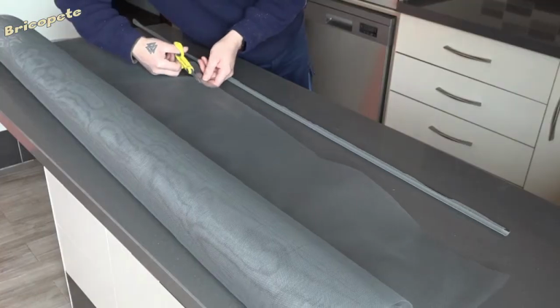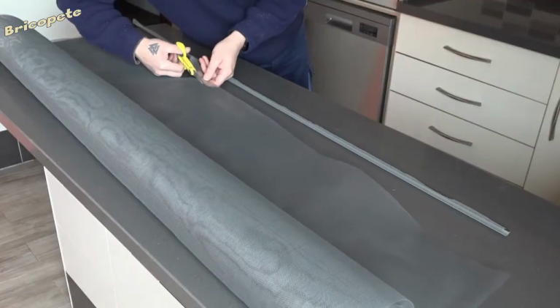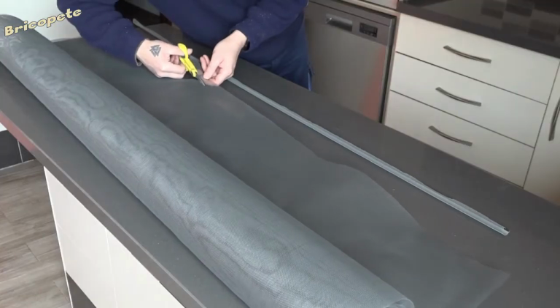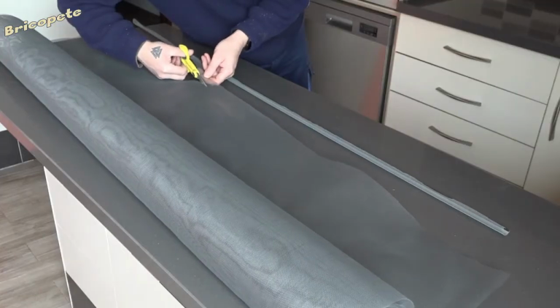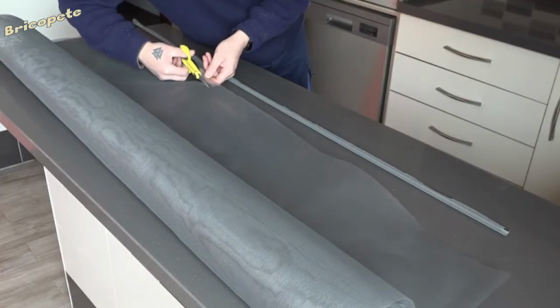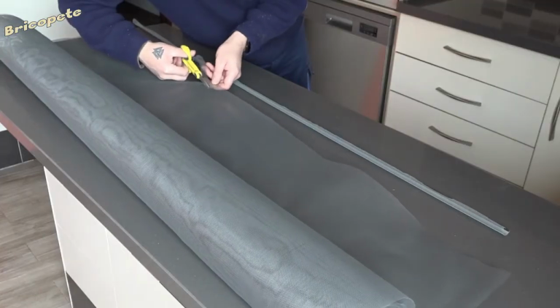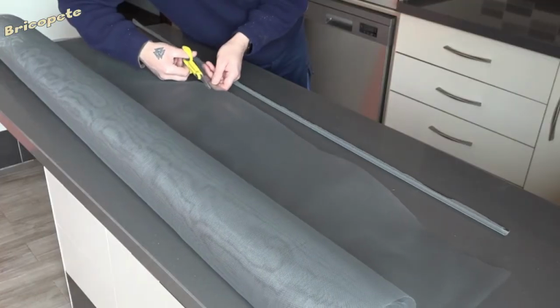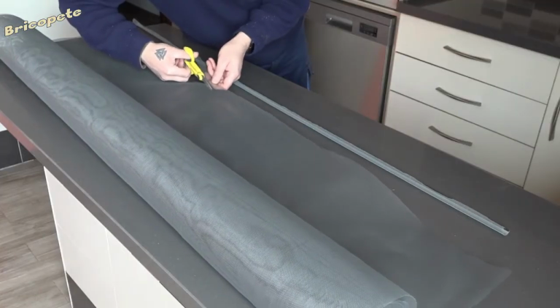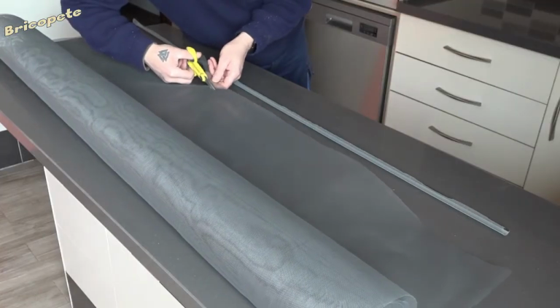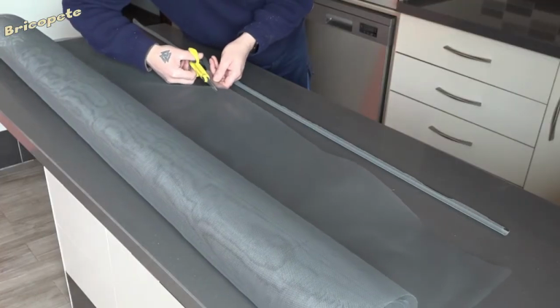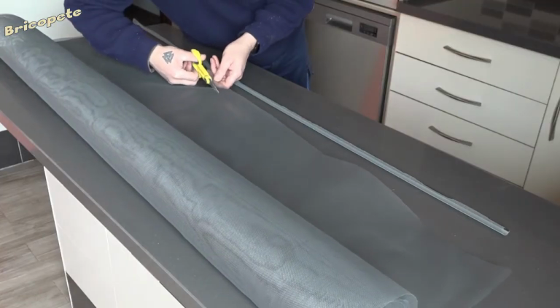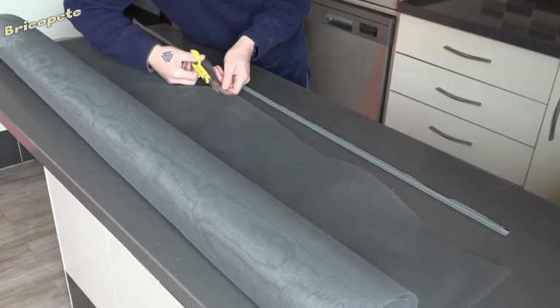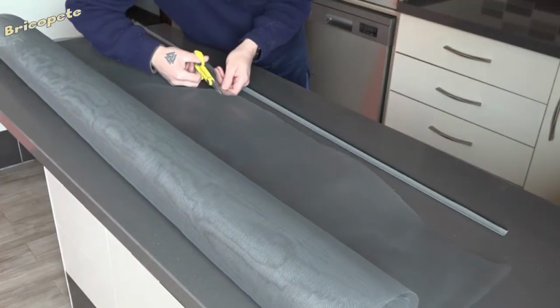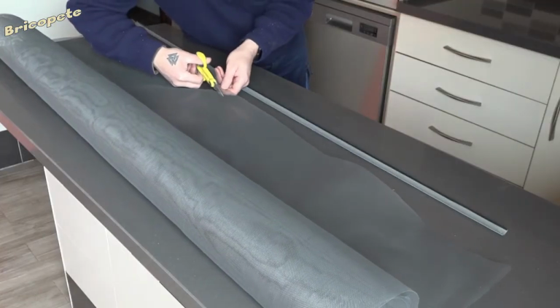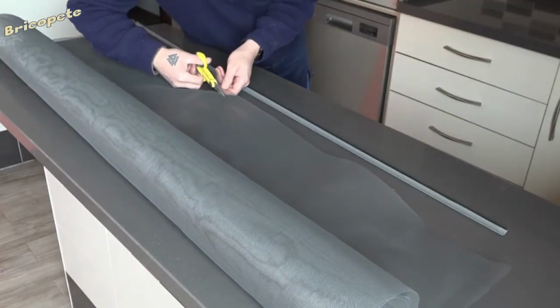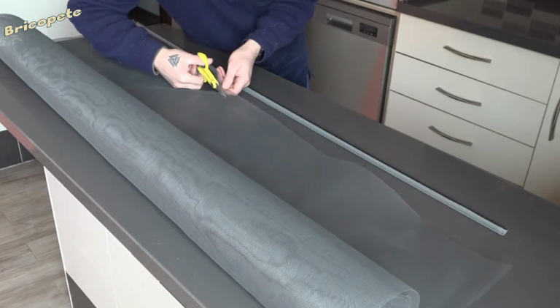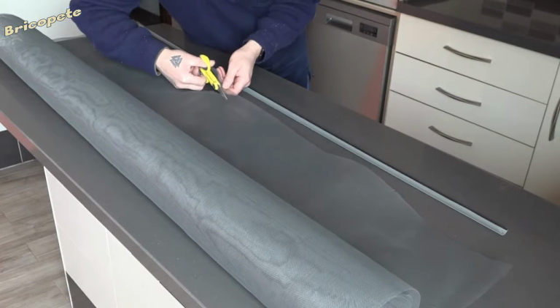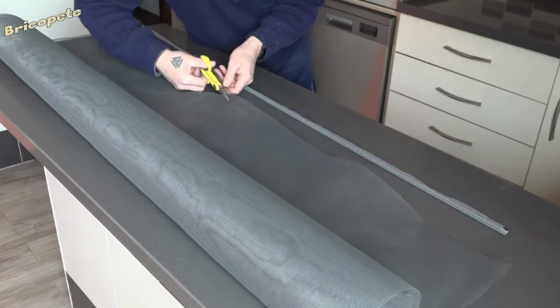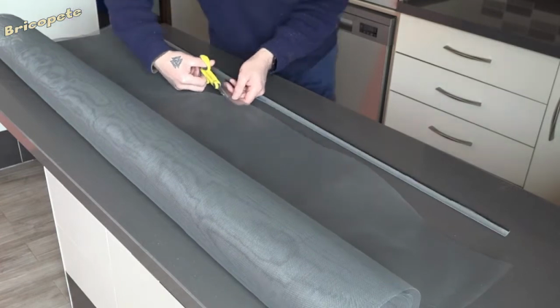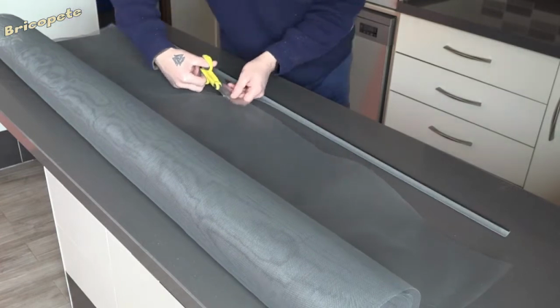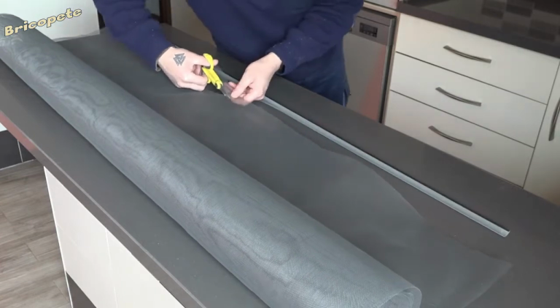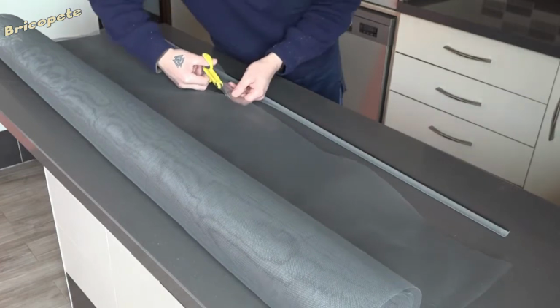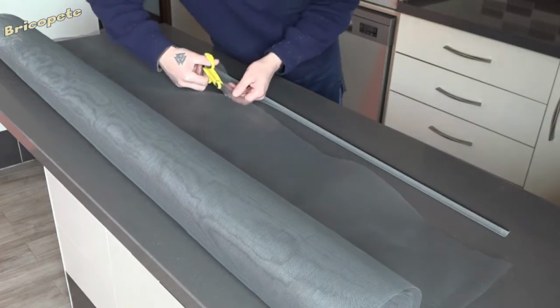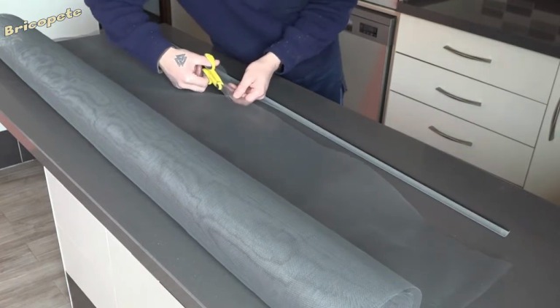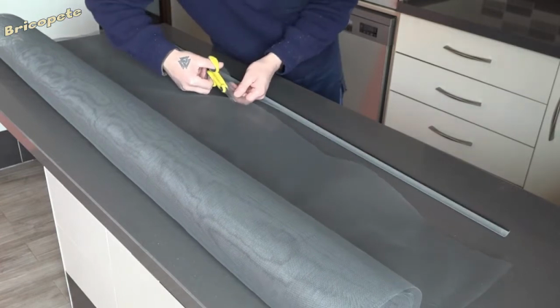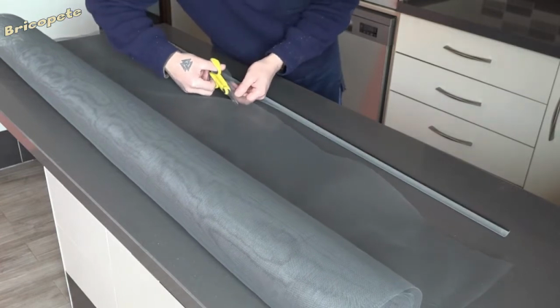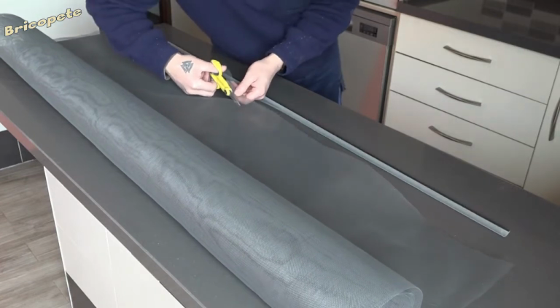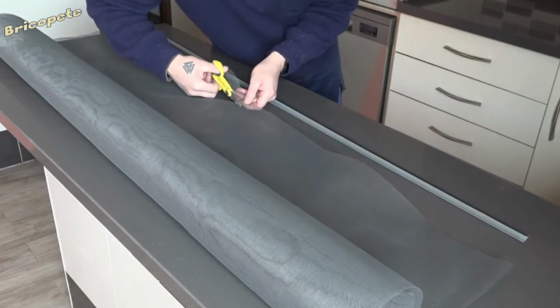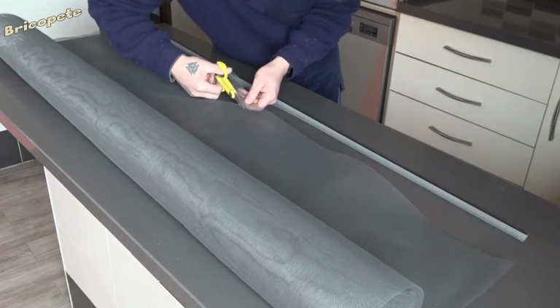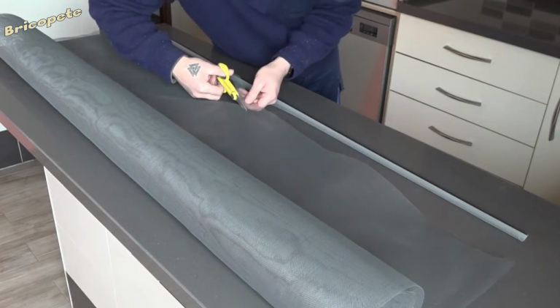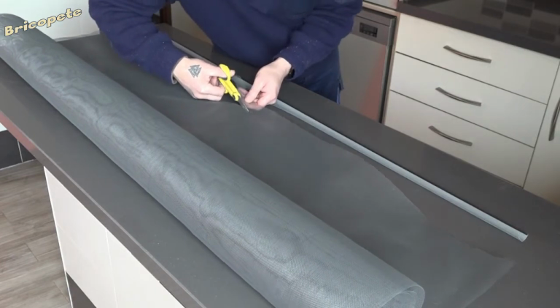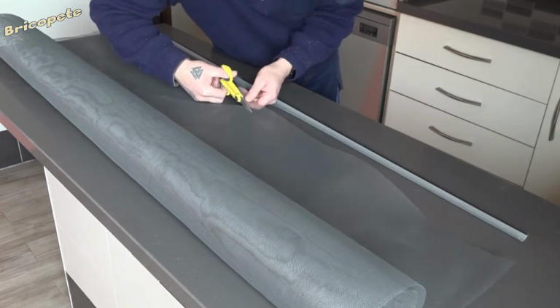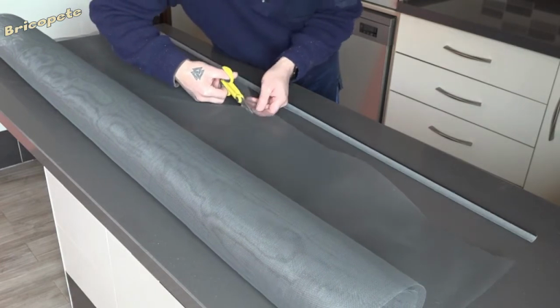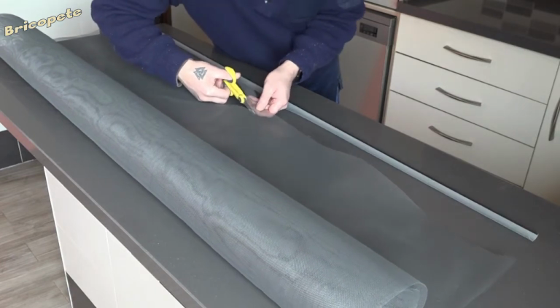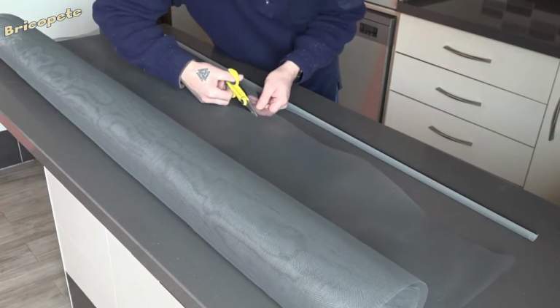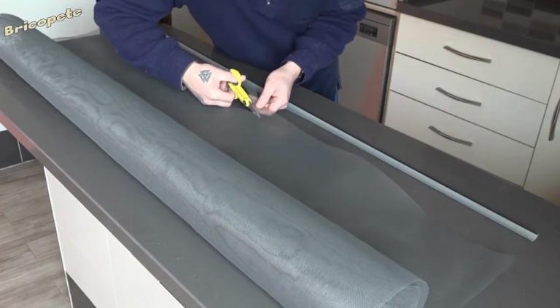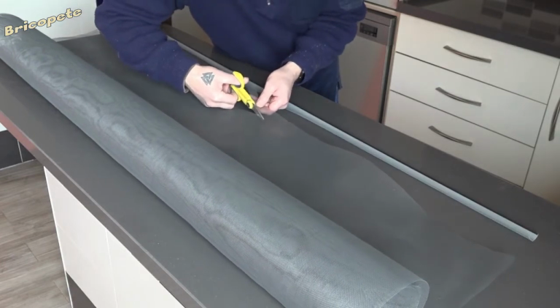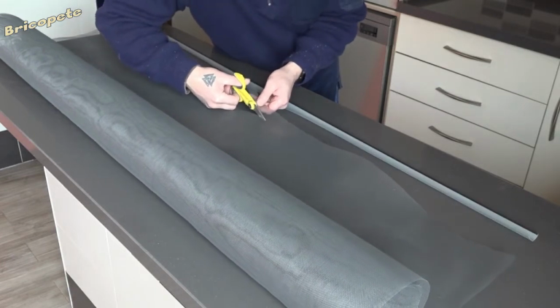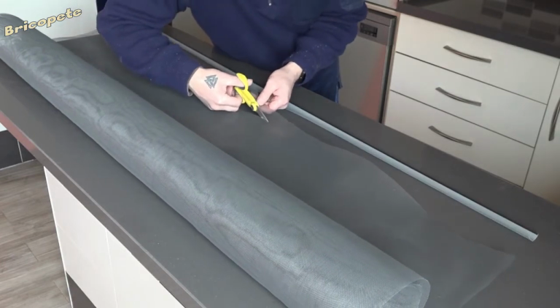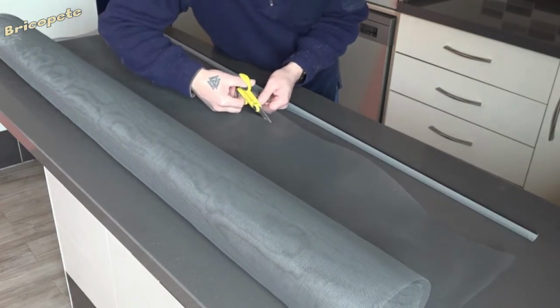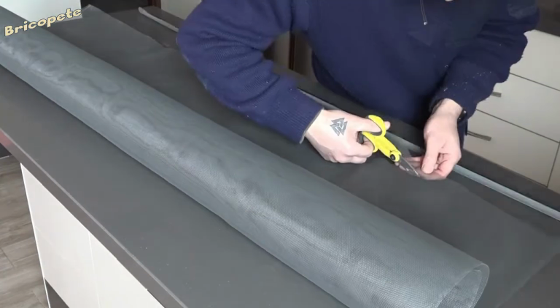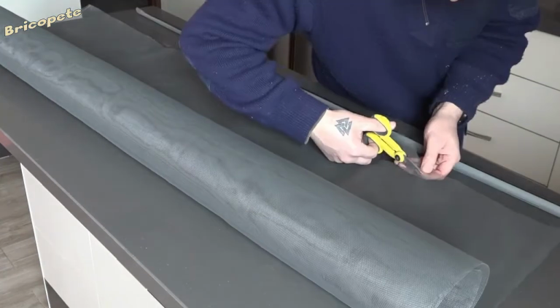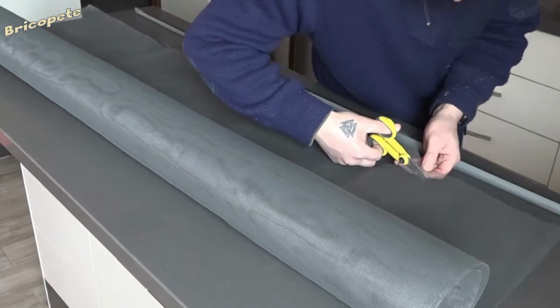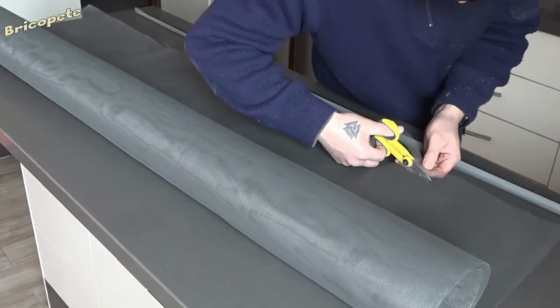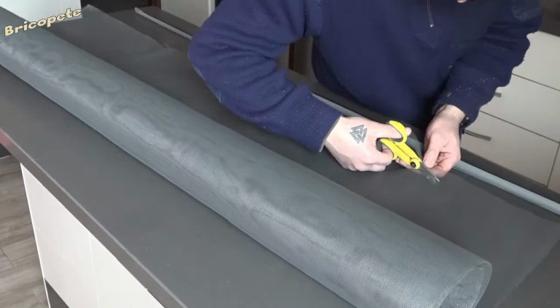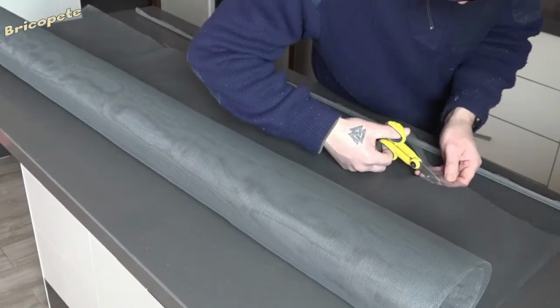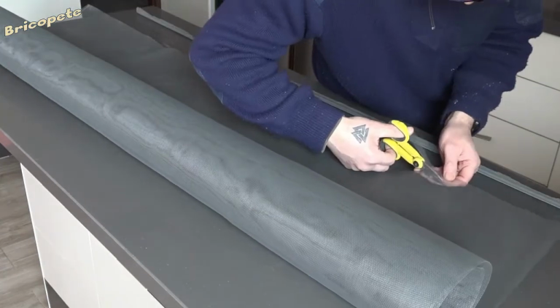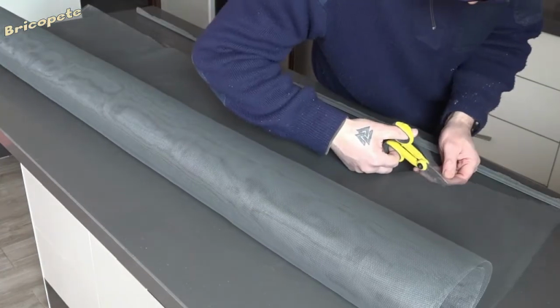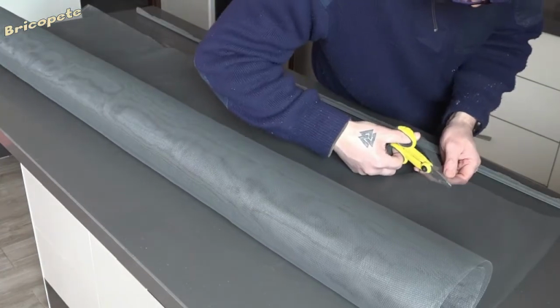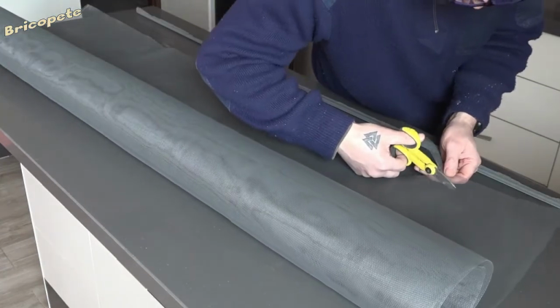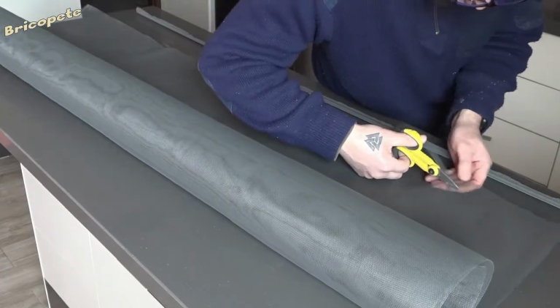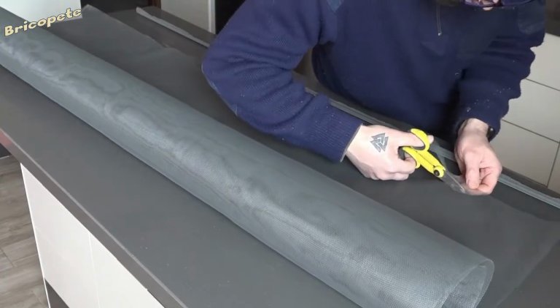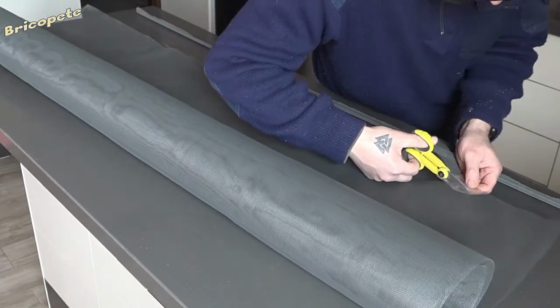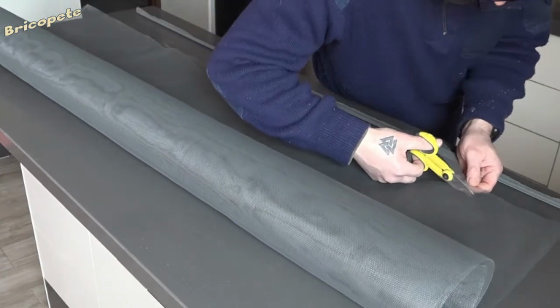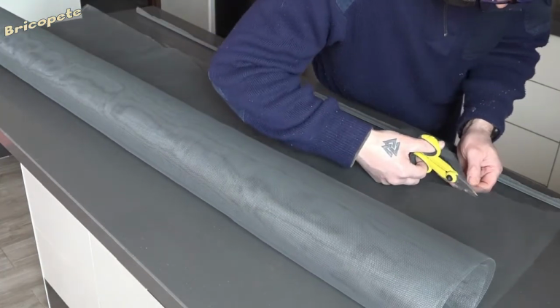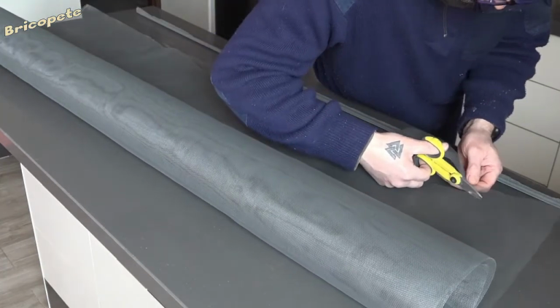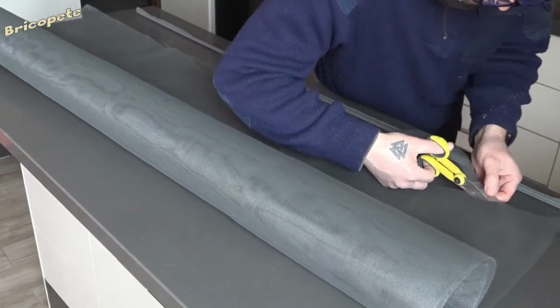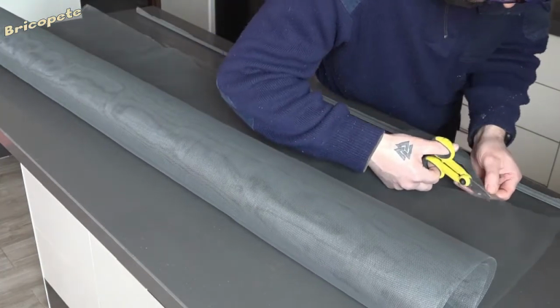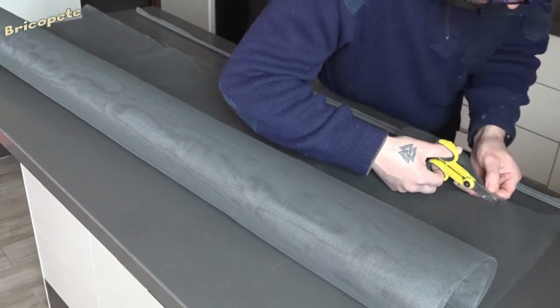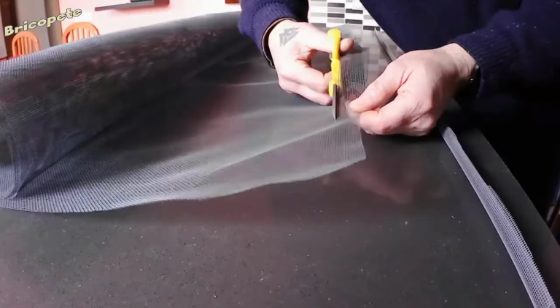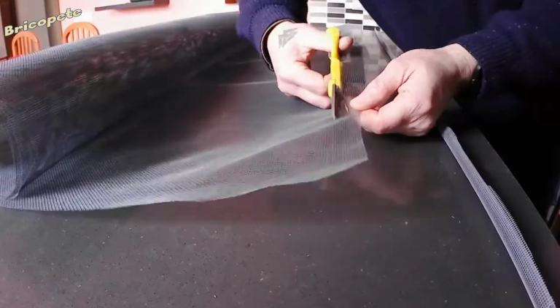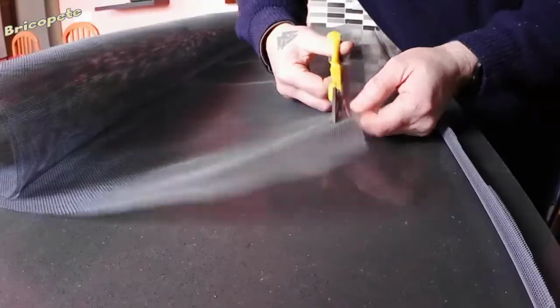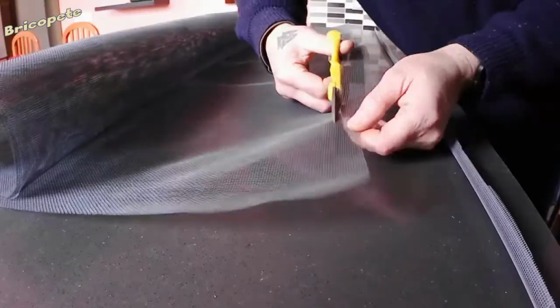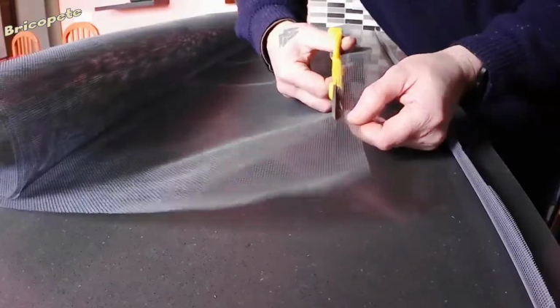Before that, we must clean the new mosquito net fabric and make sure that when cutting, we follow the same thread so that it remains completely straight.